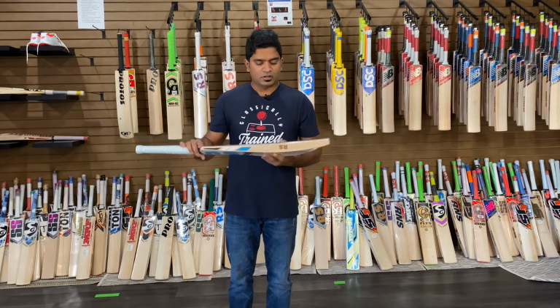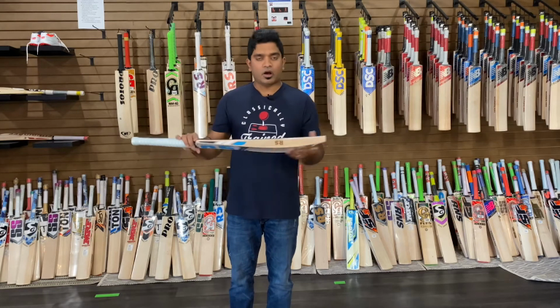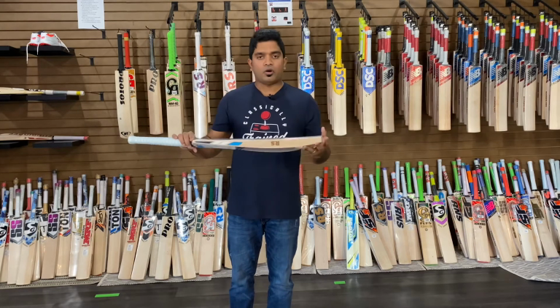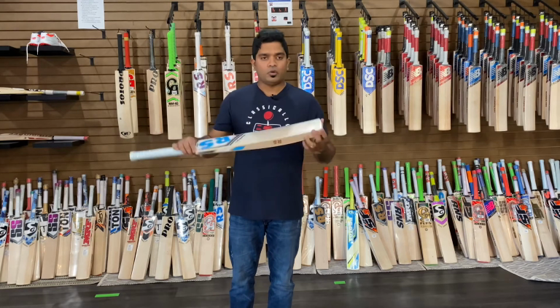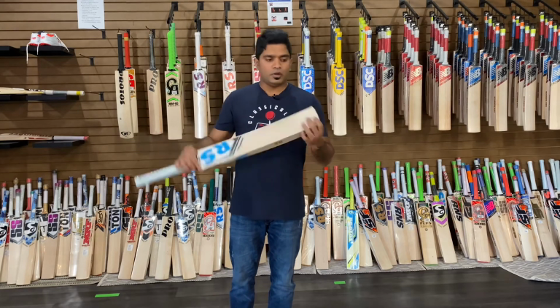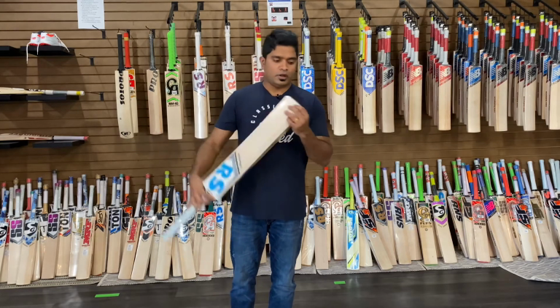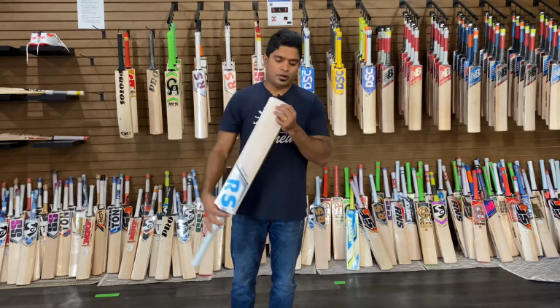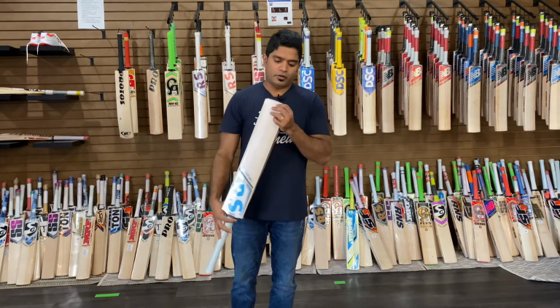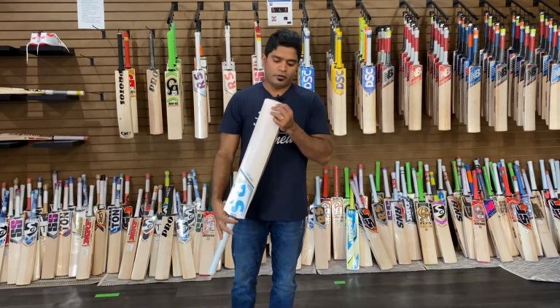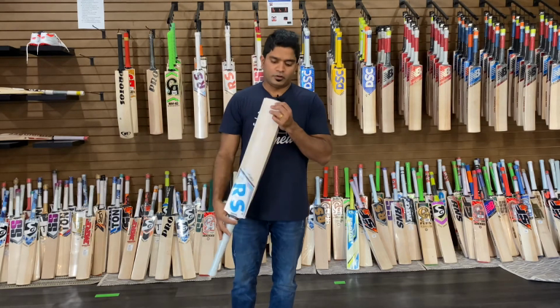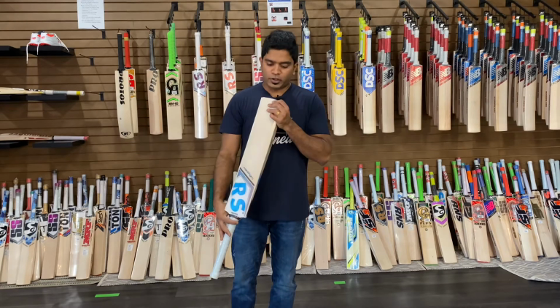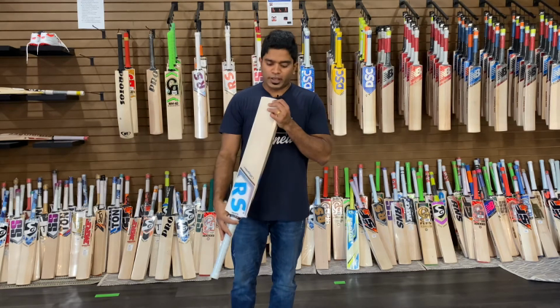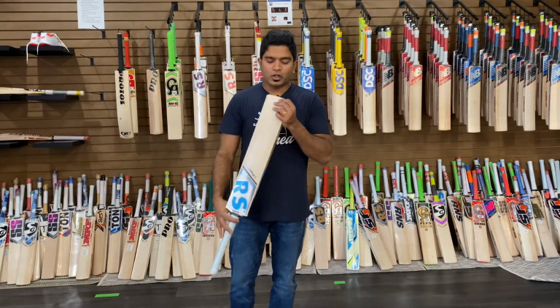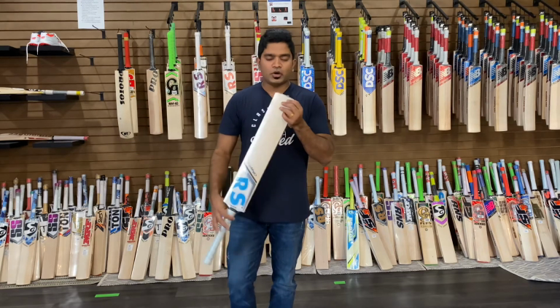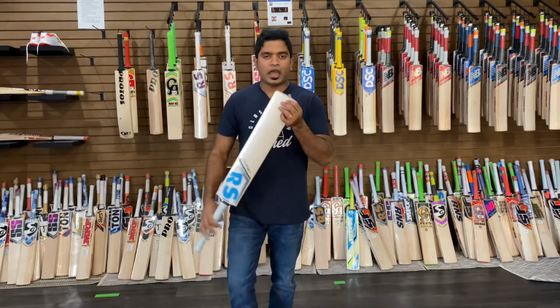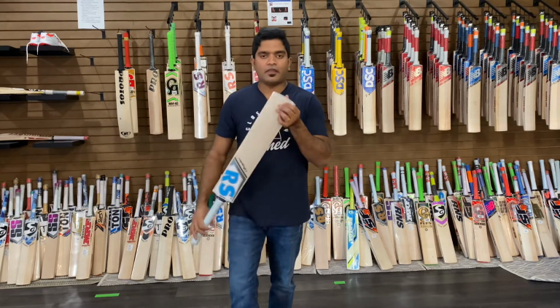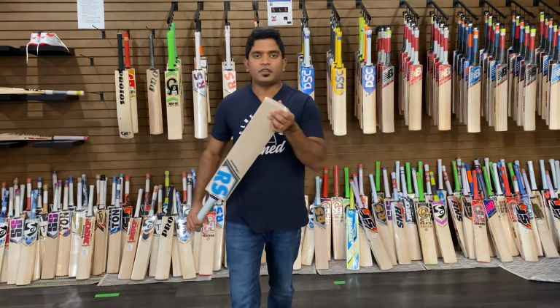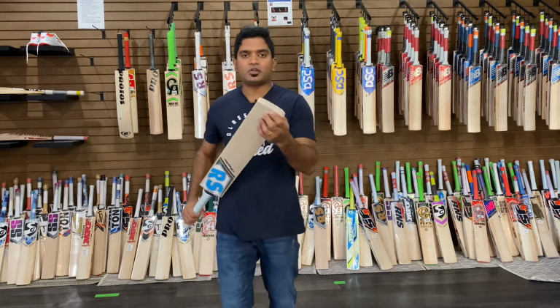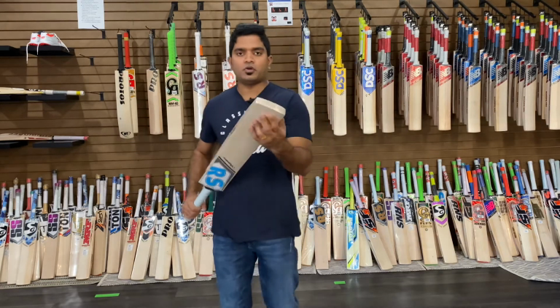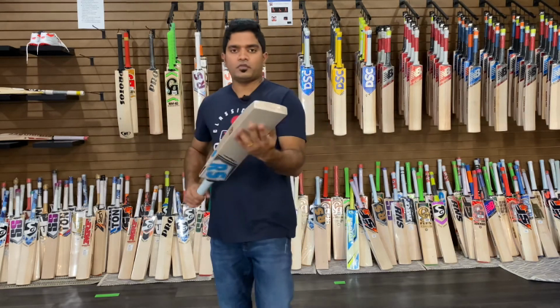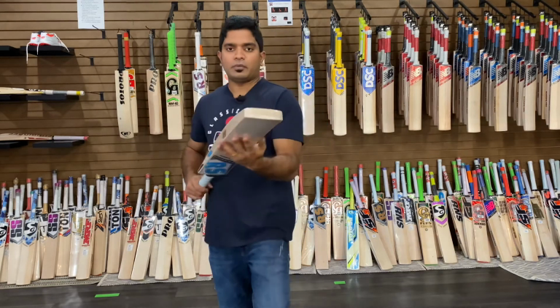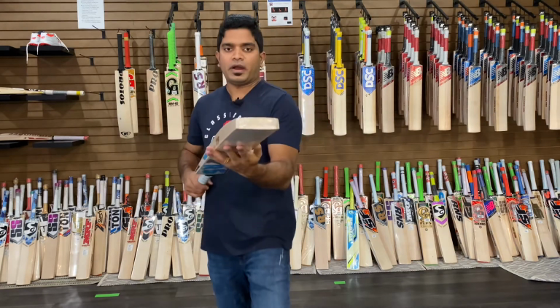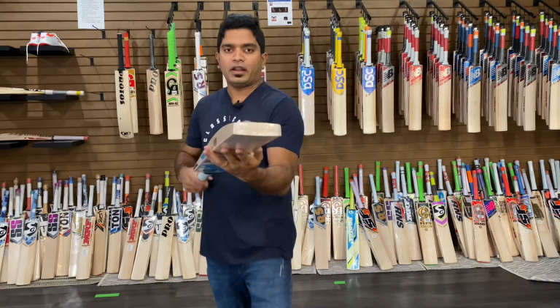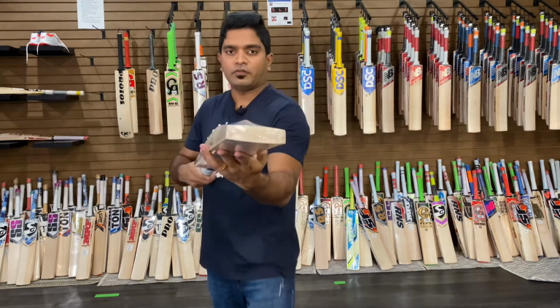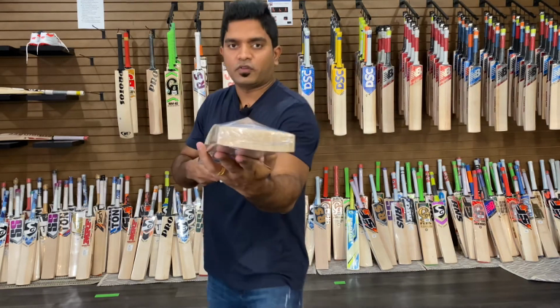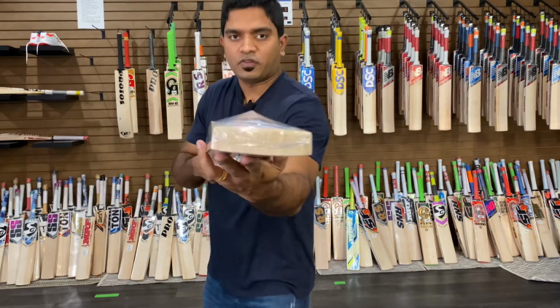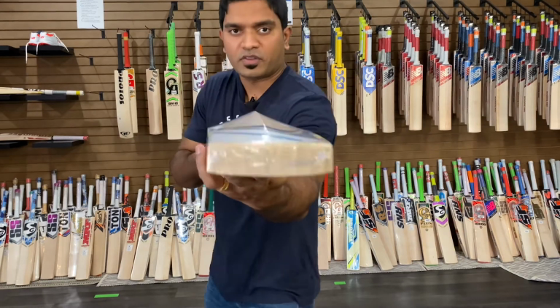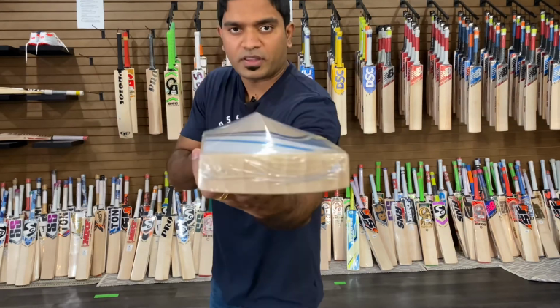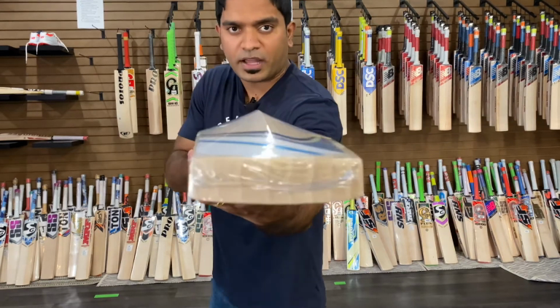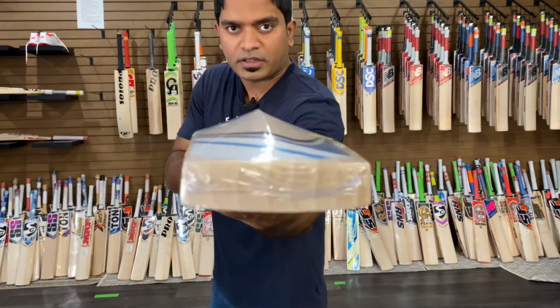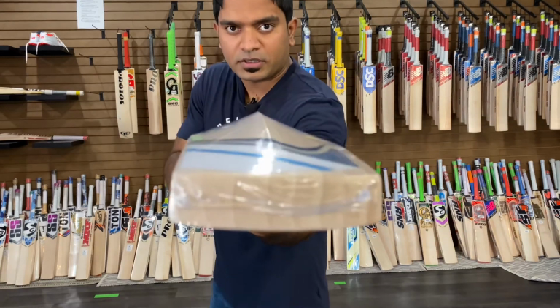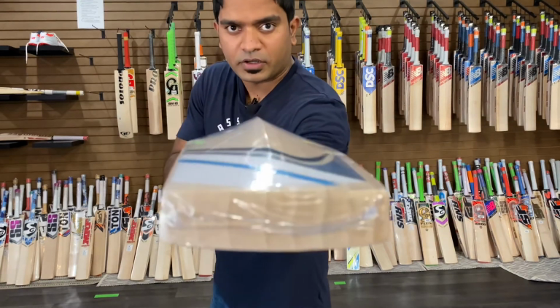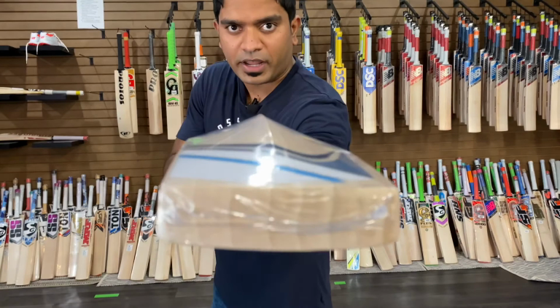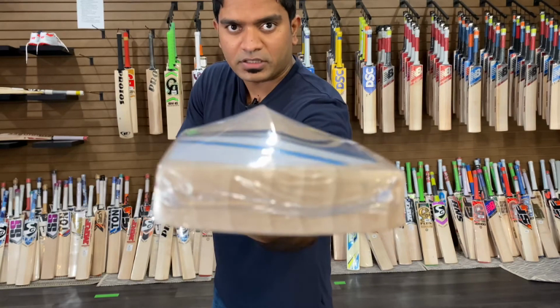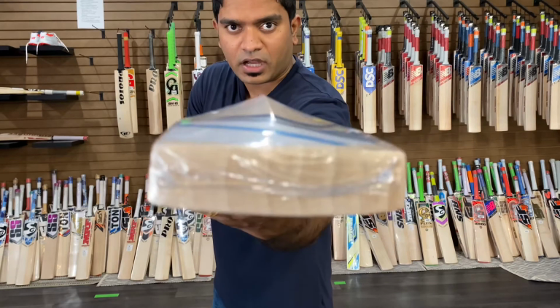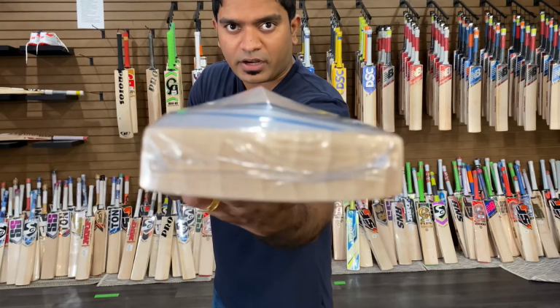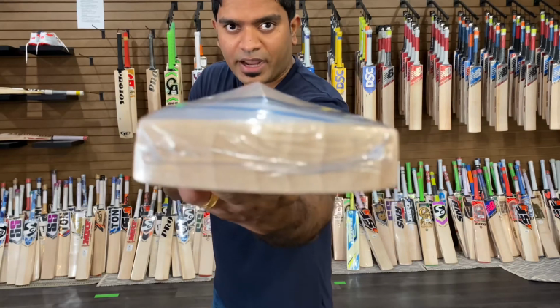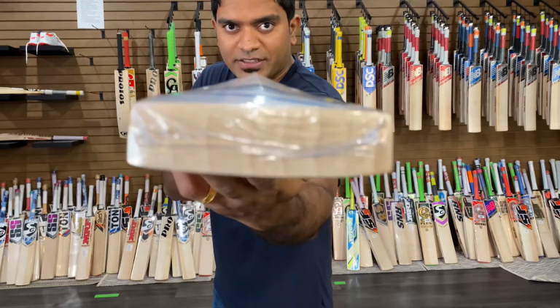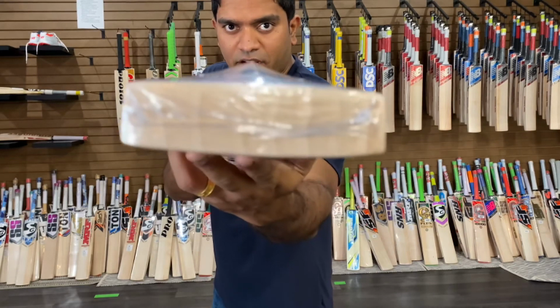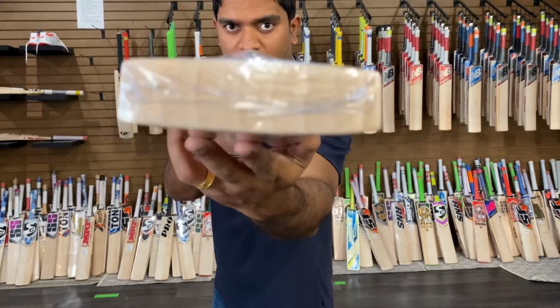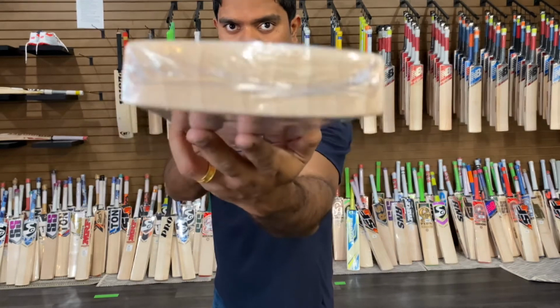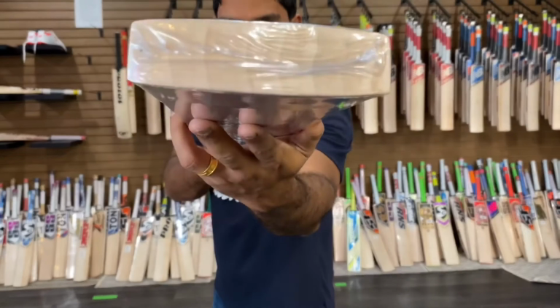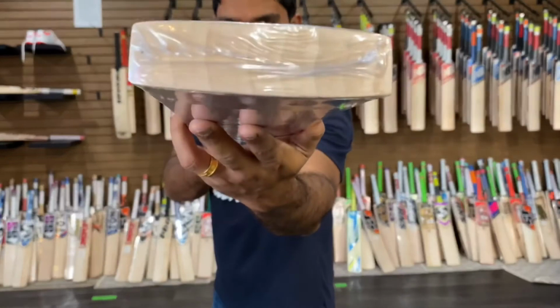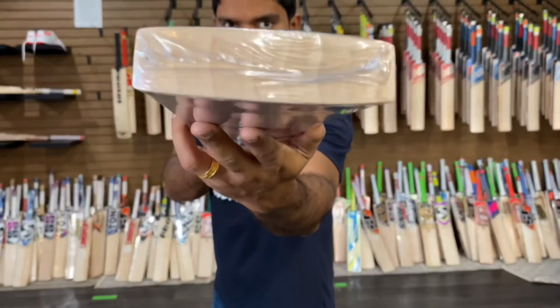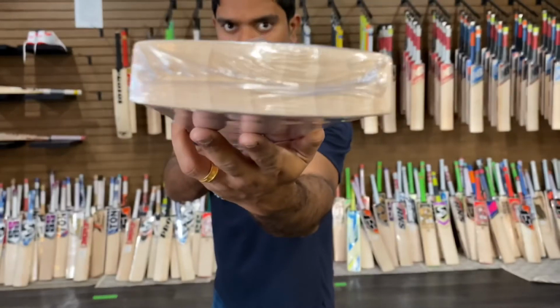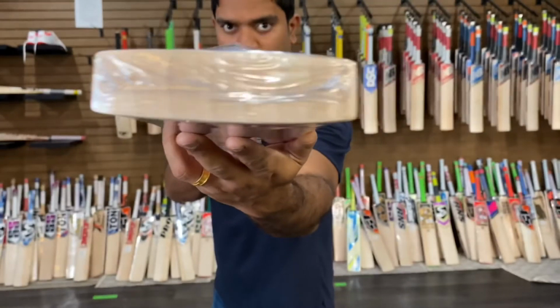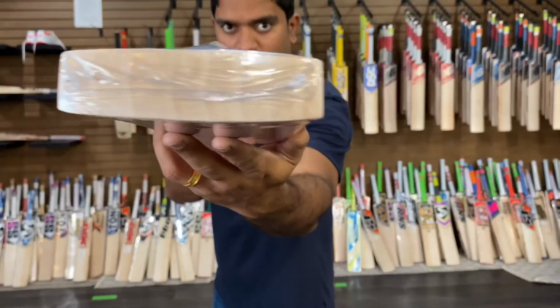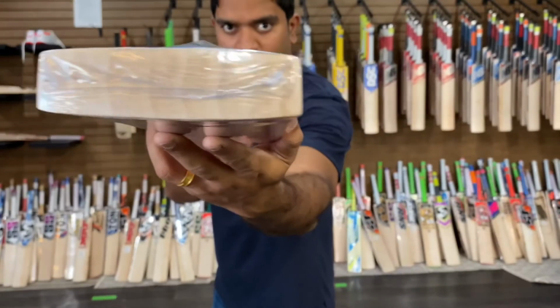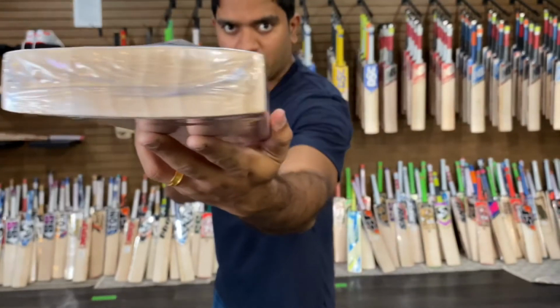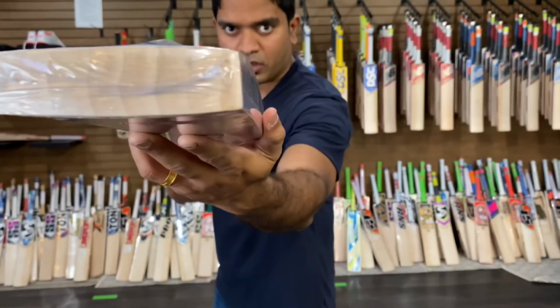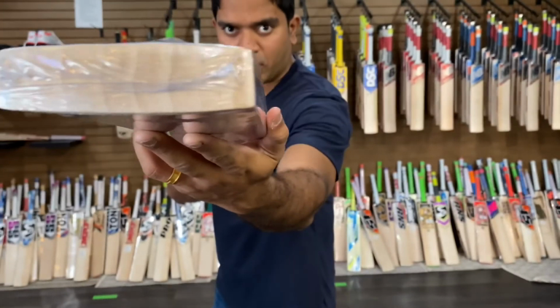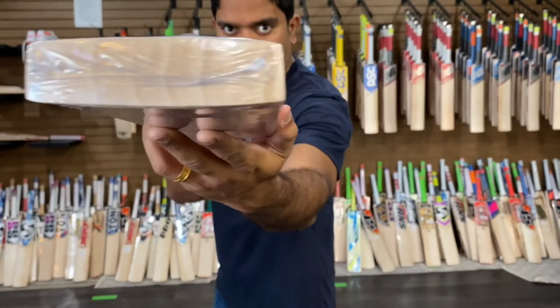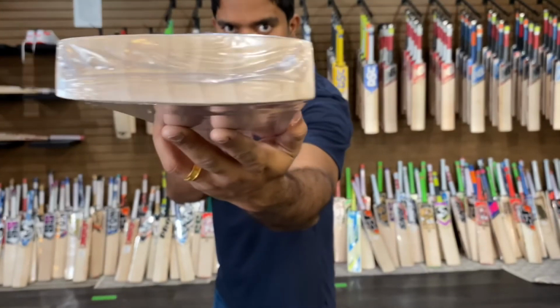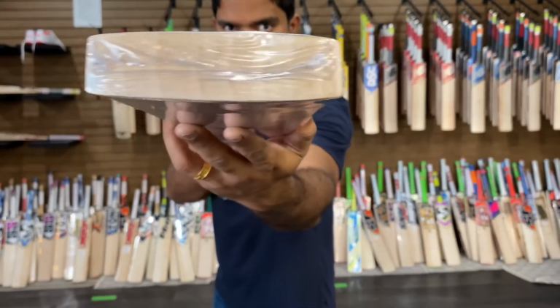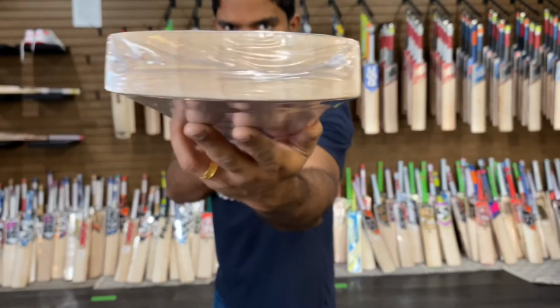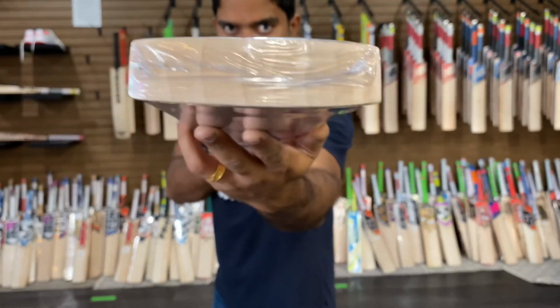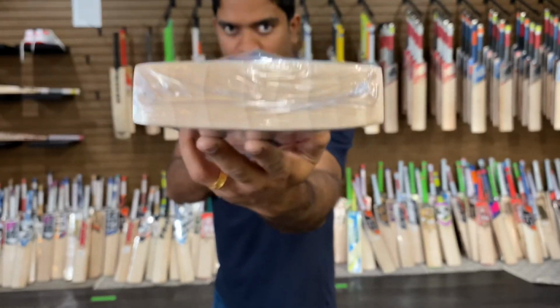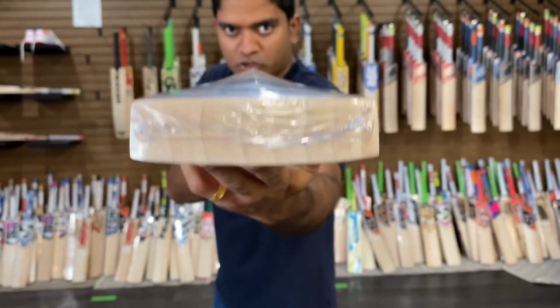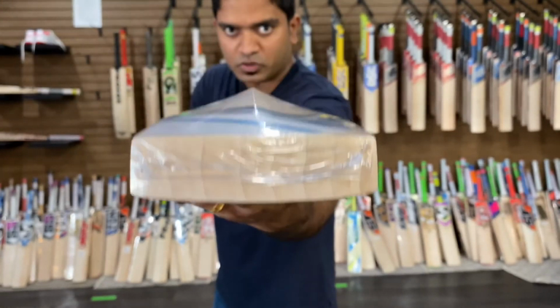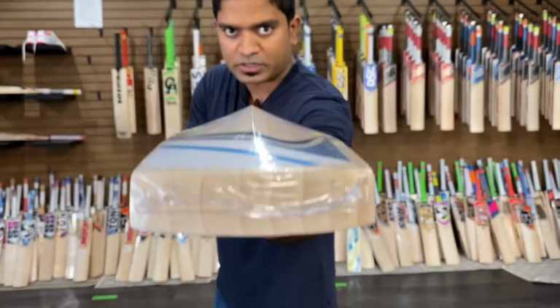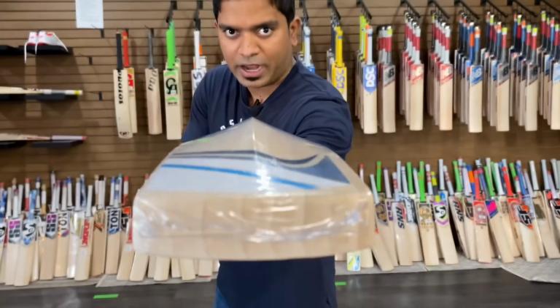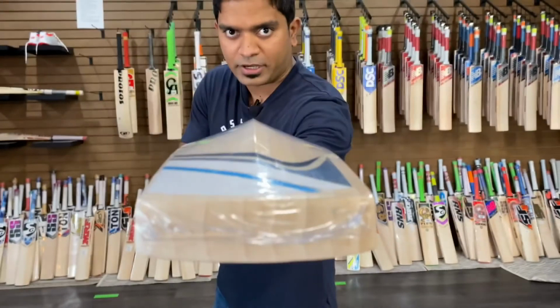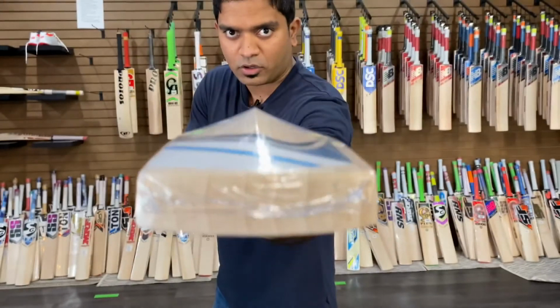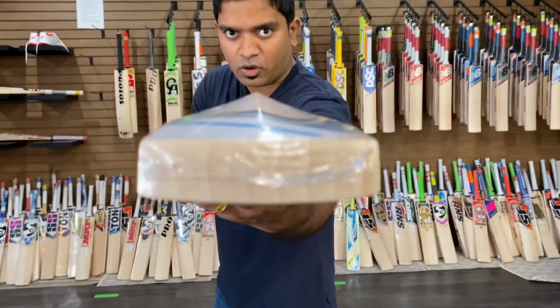Now I'm going to take a look at the toe of the bat. You can see that the grains are nicely running through the toe. No issues at all.